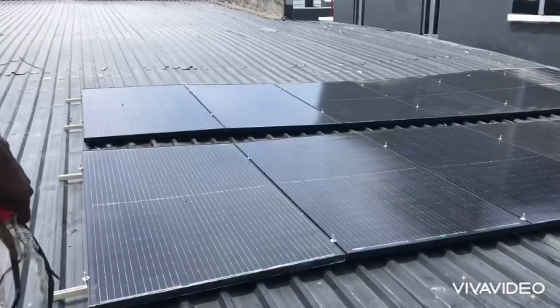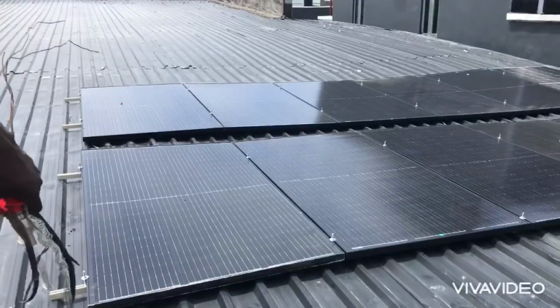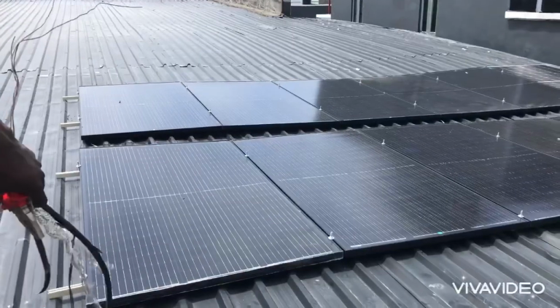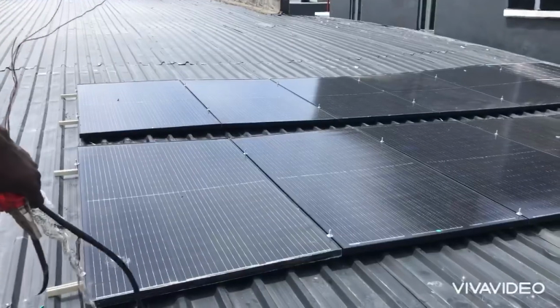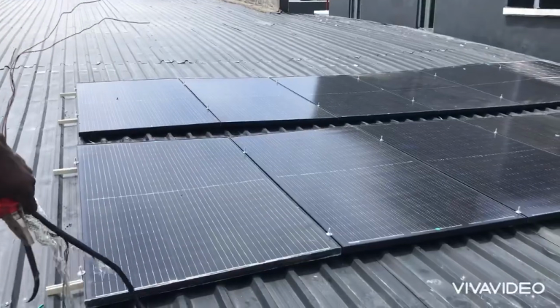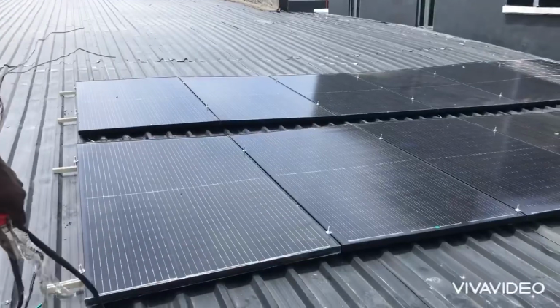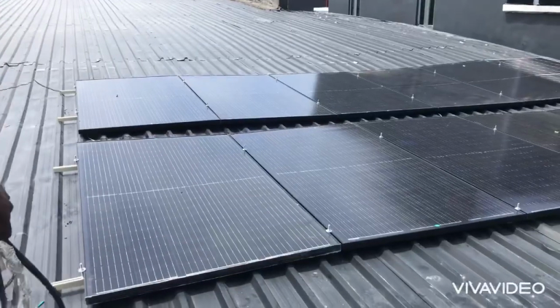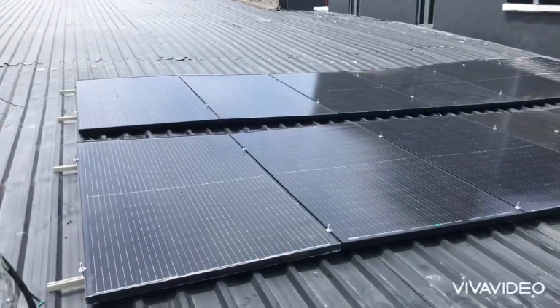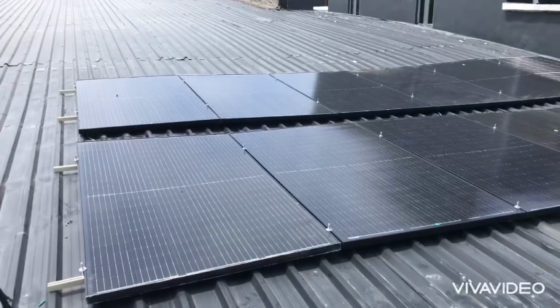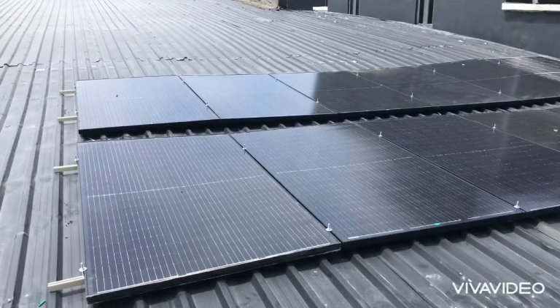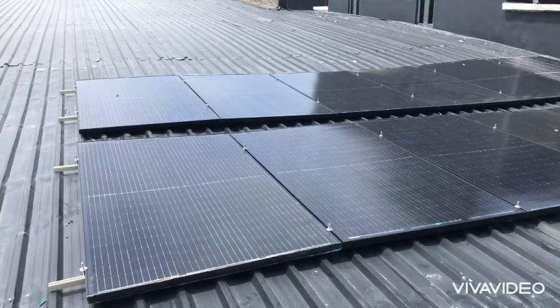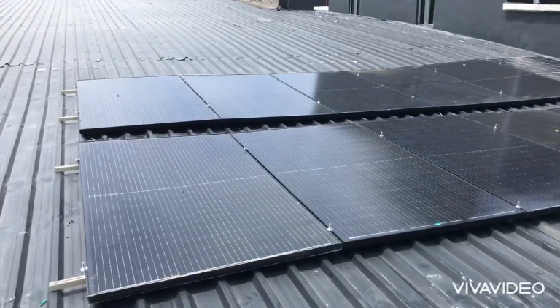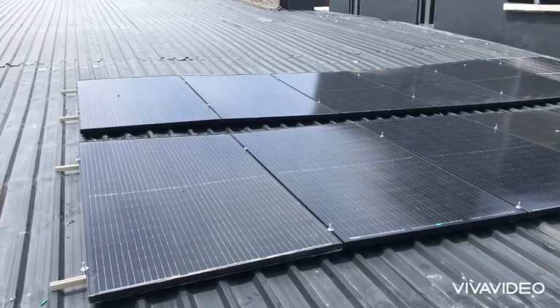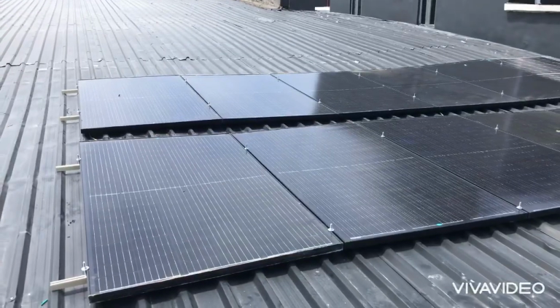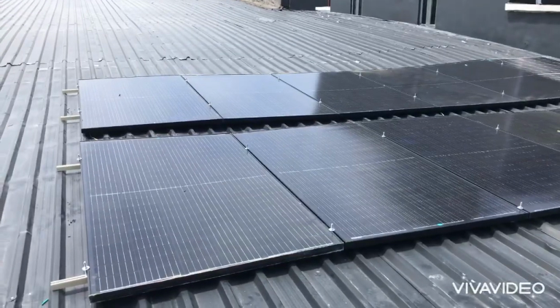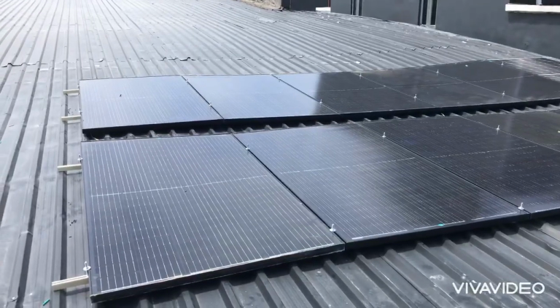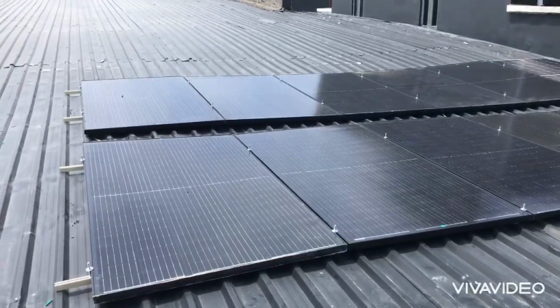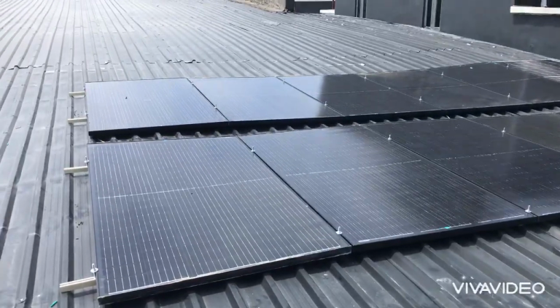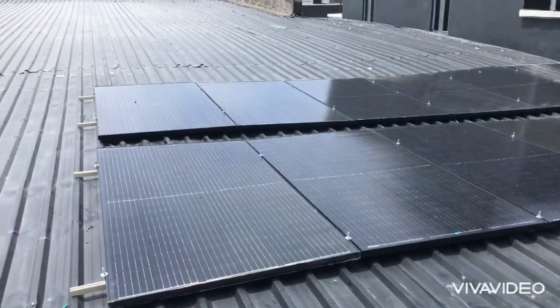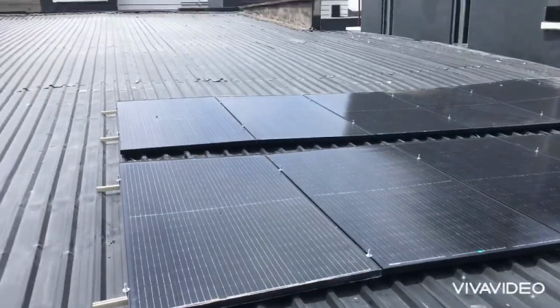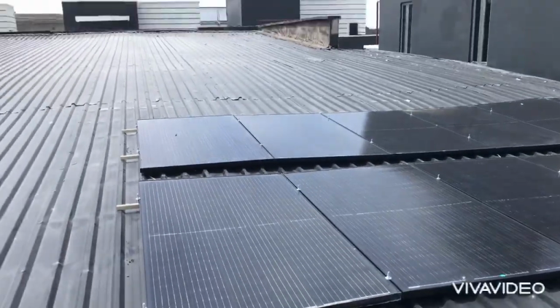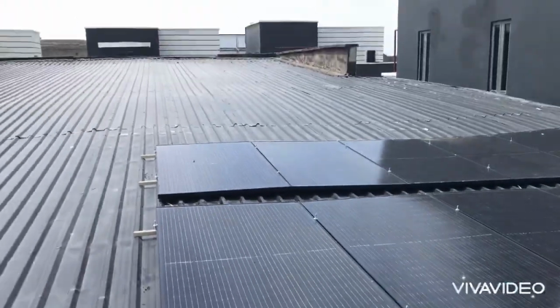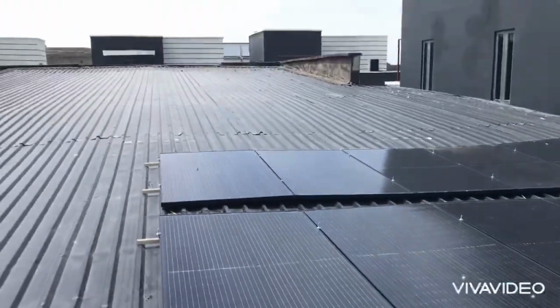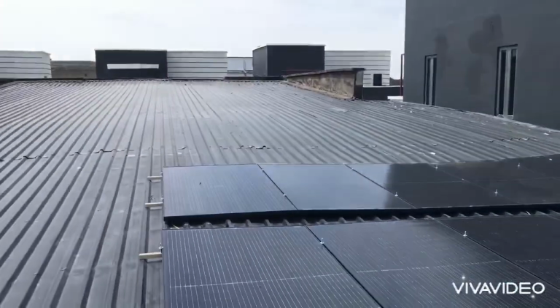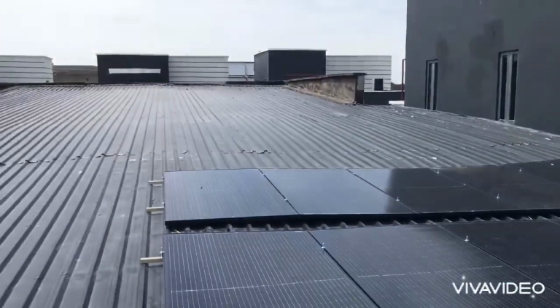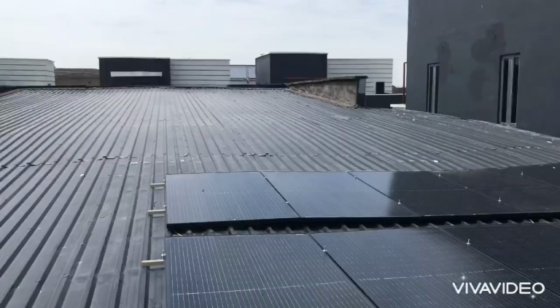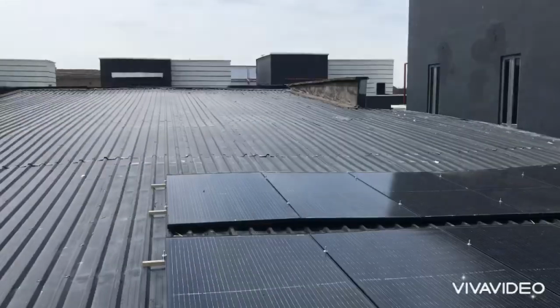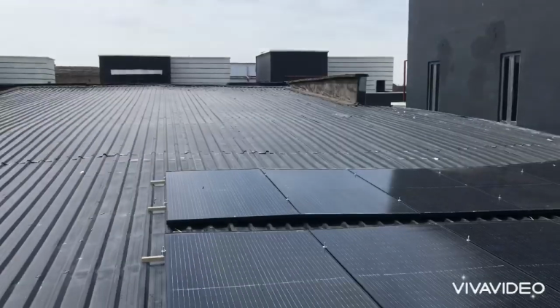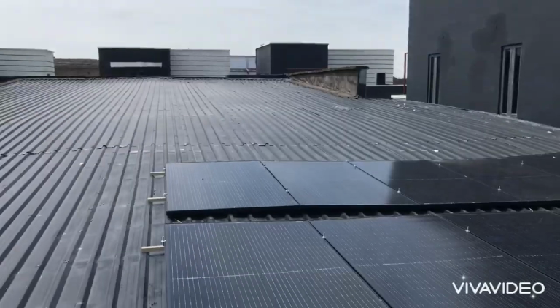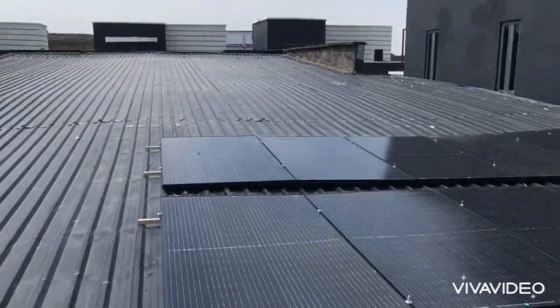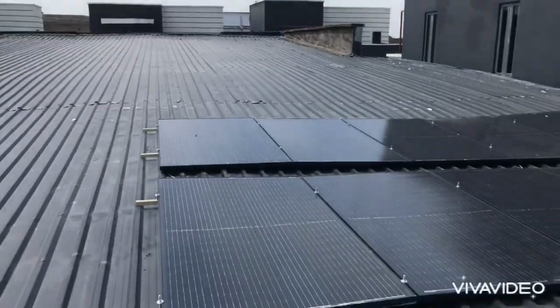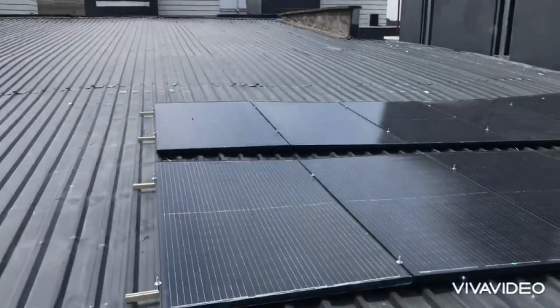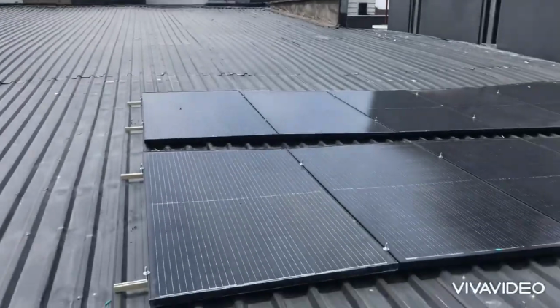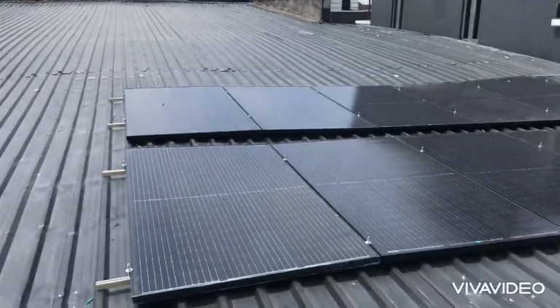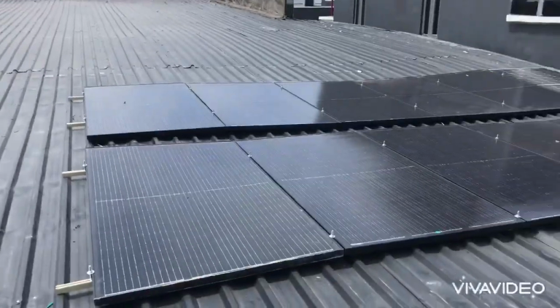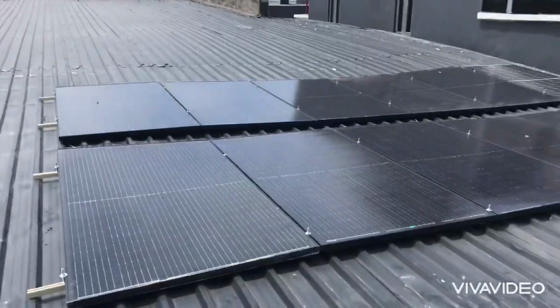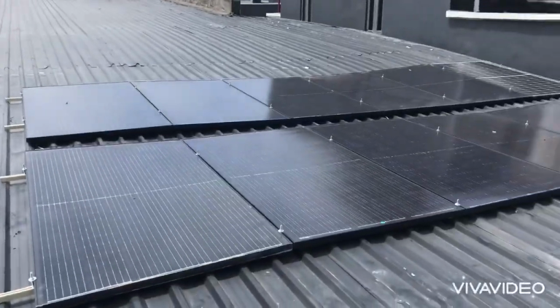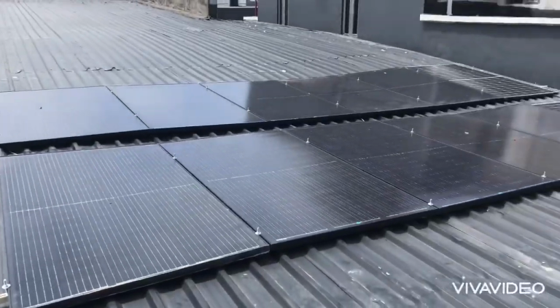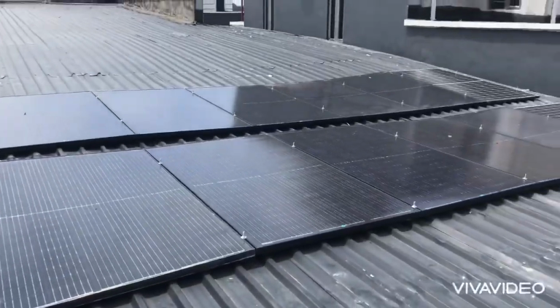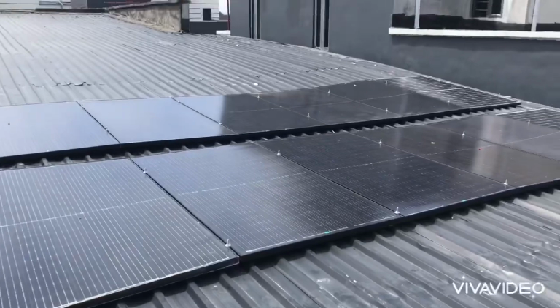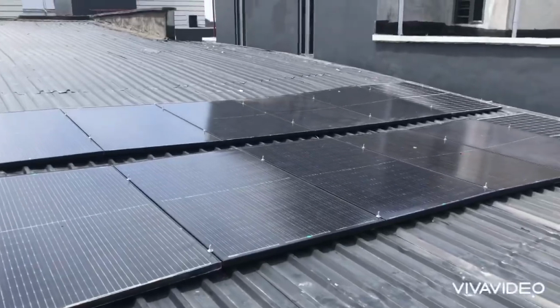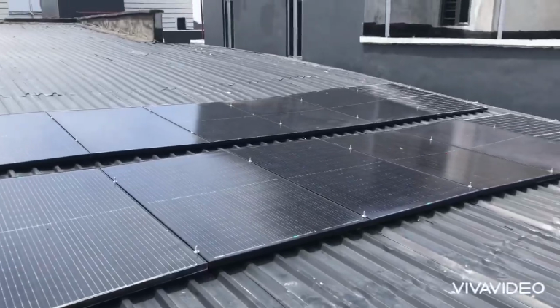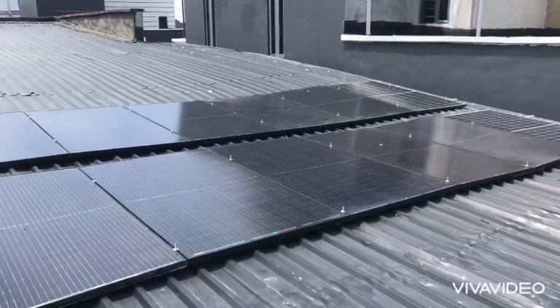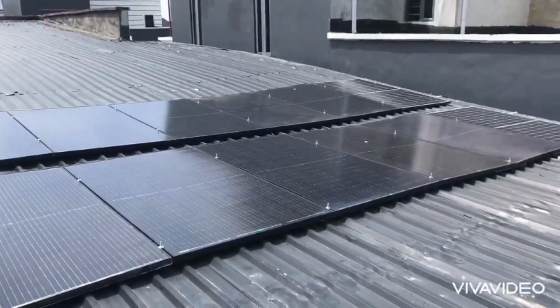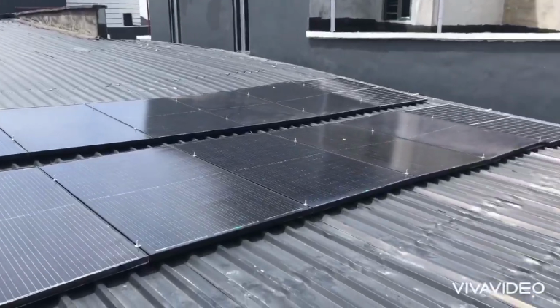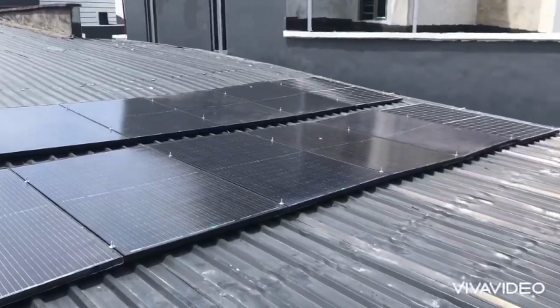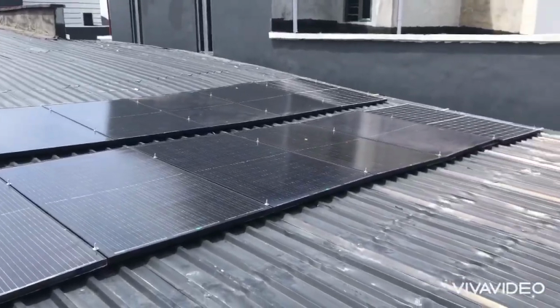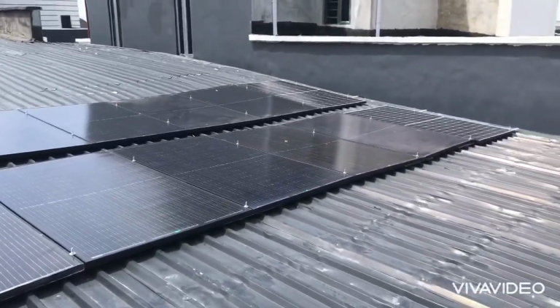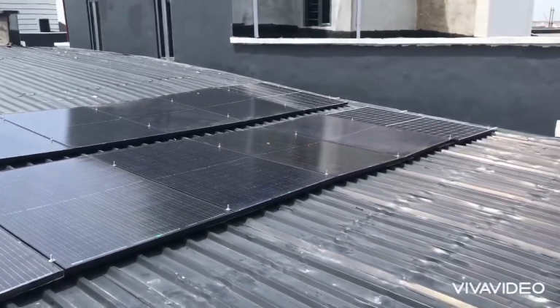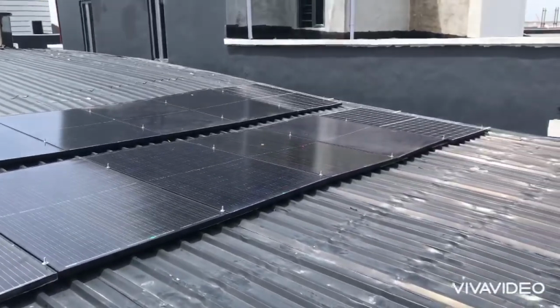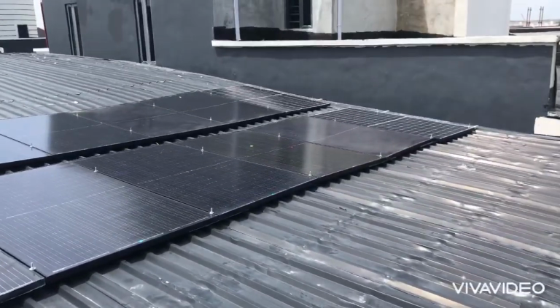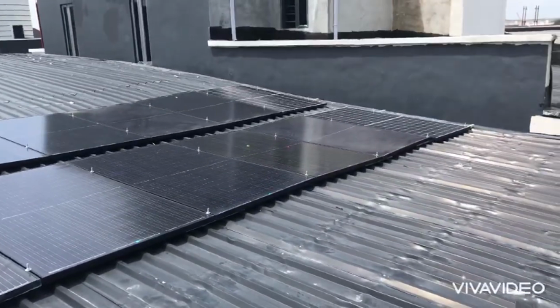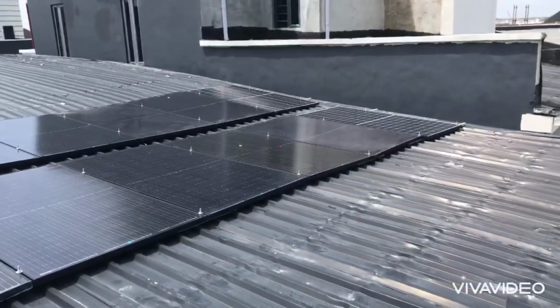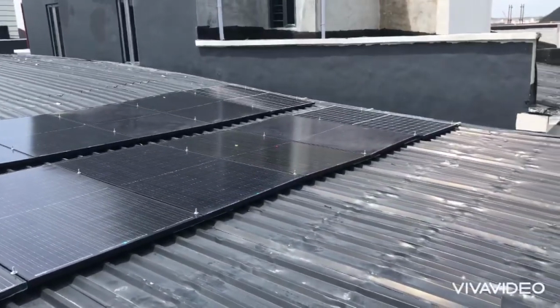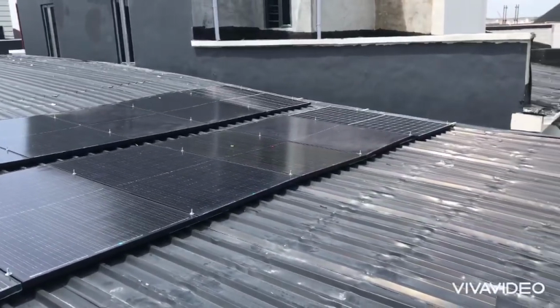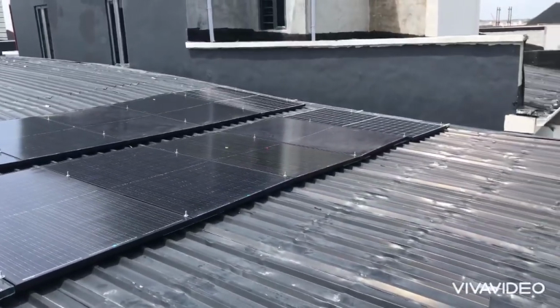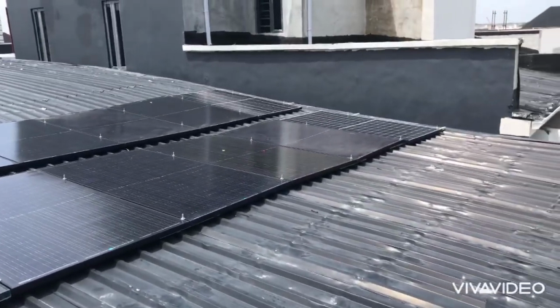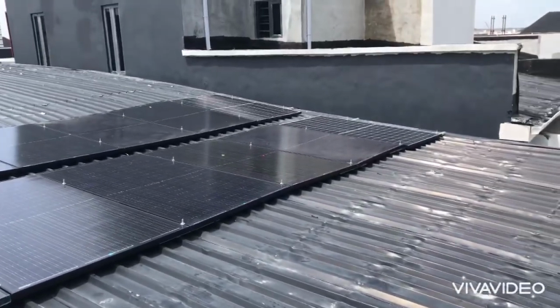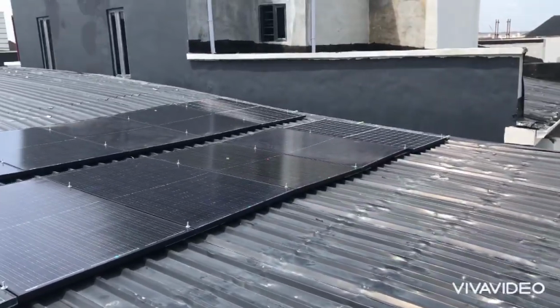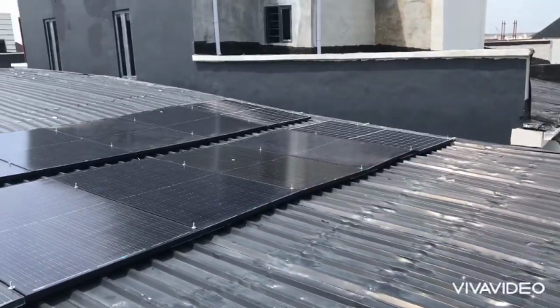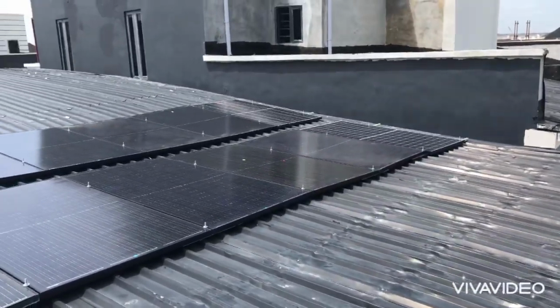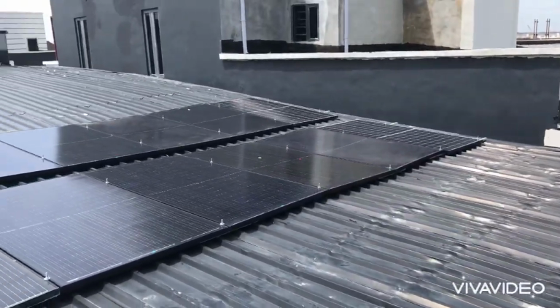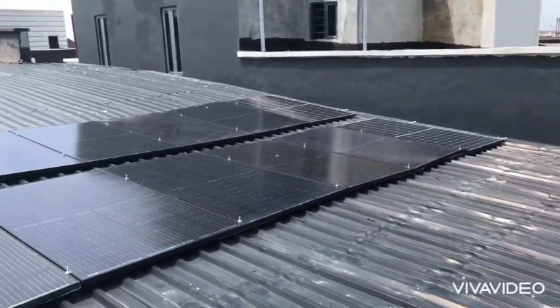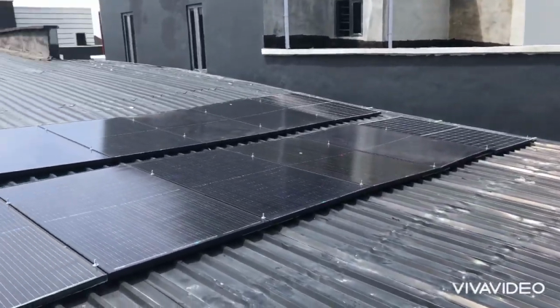Now all your panels are installed — 12 380-watt solar panel split cells.